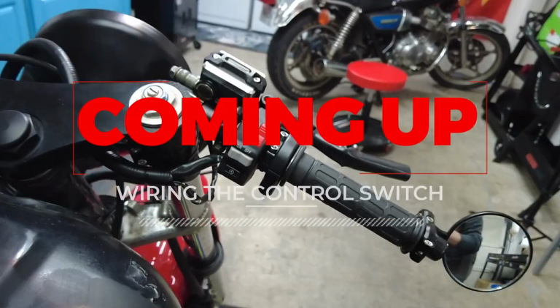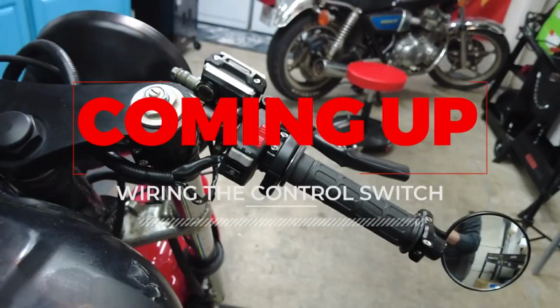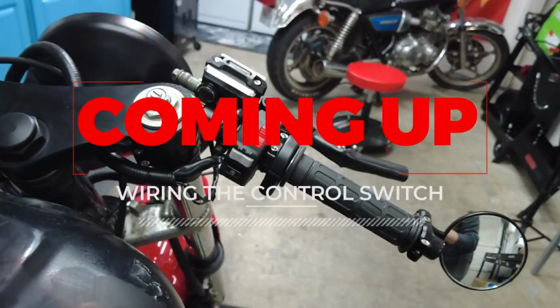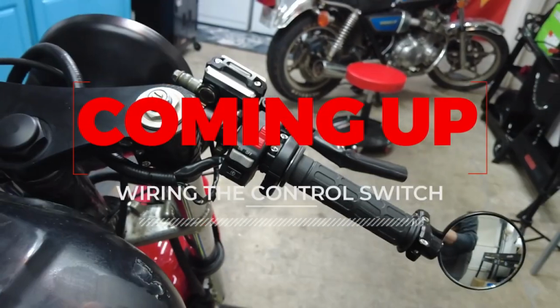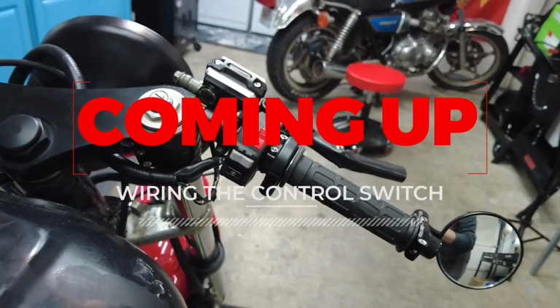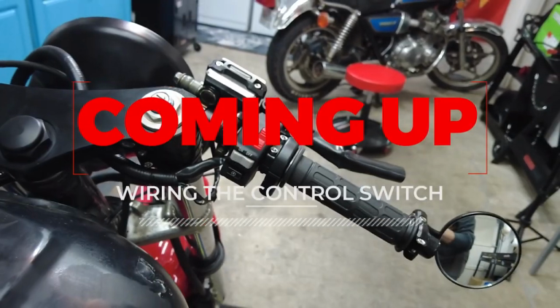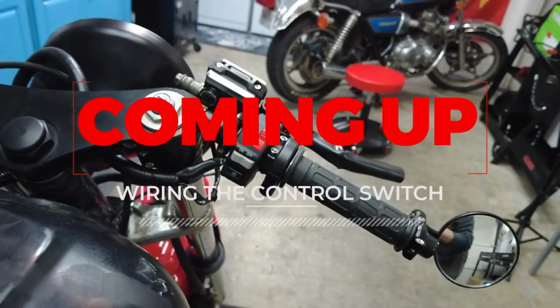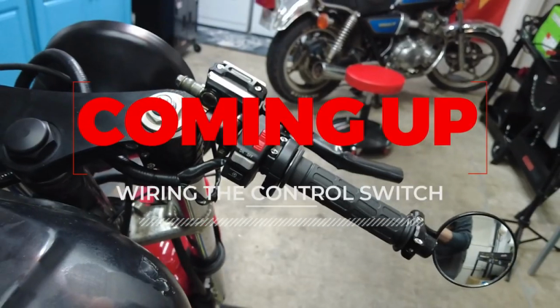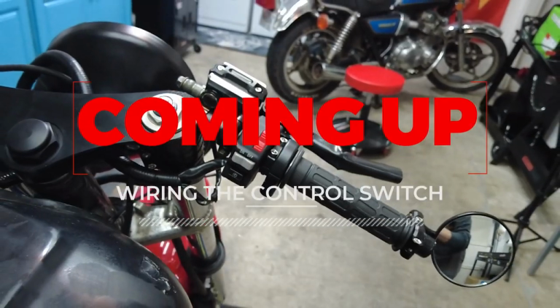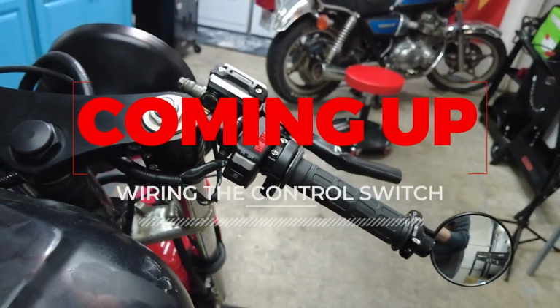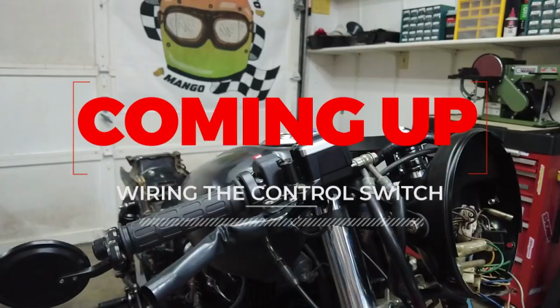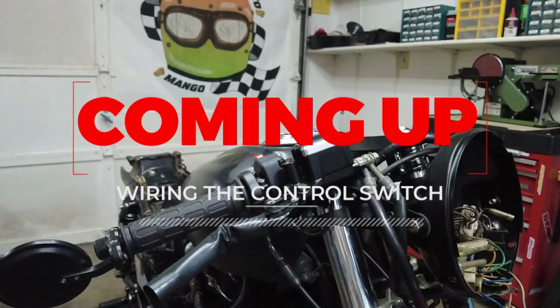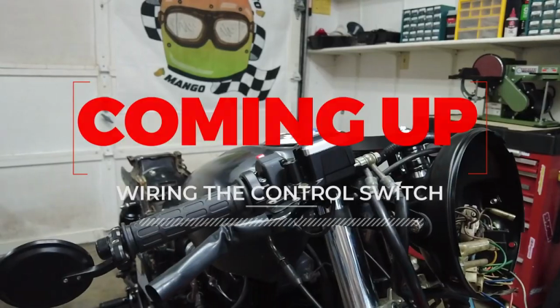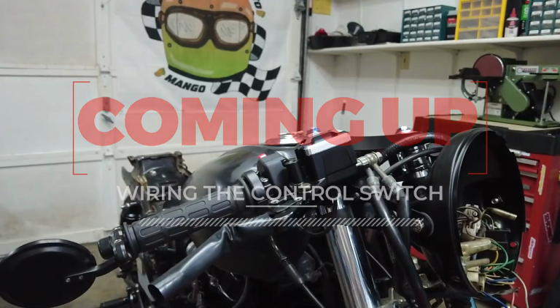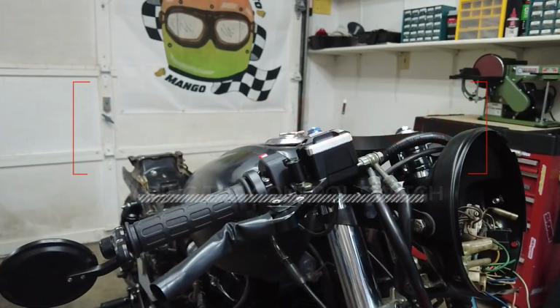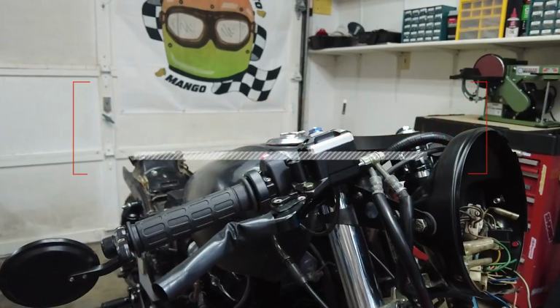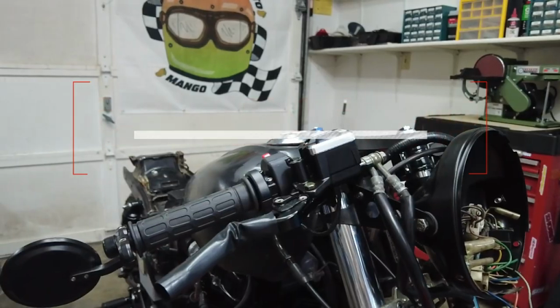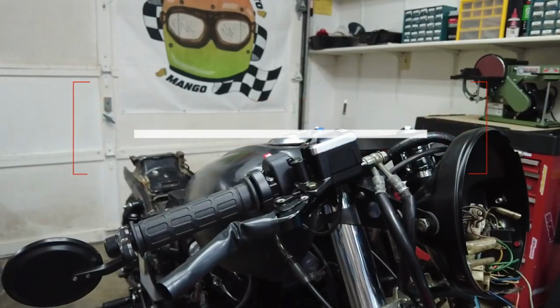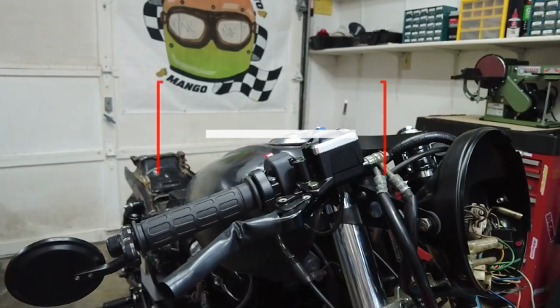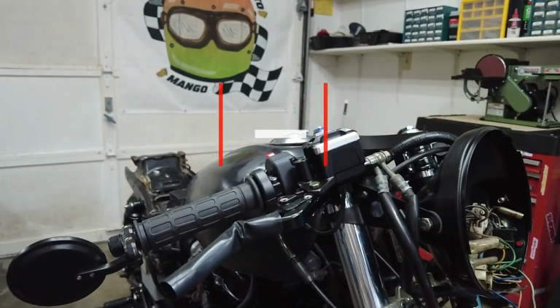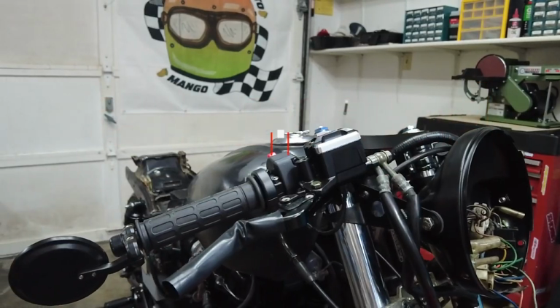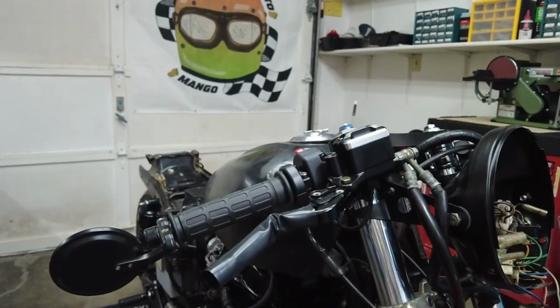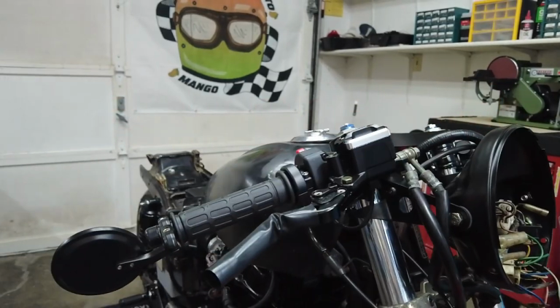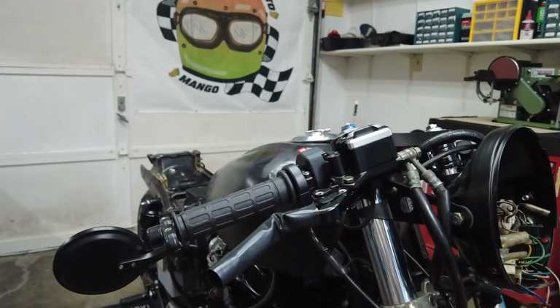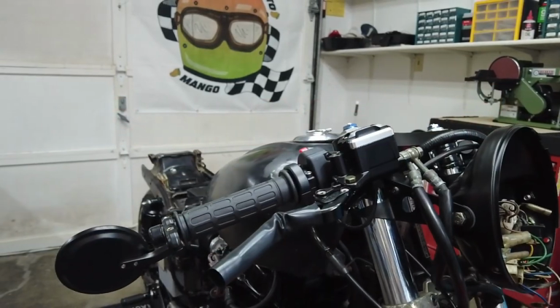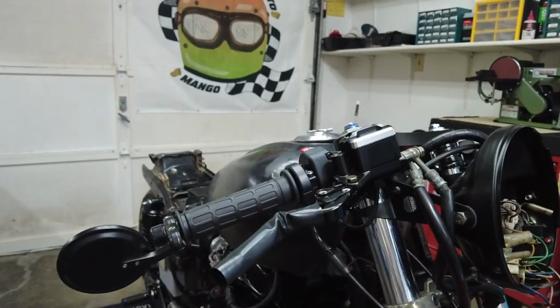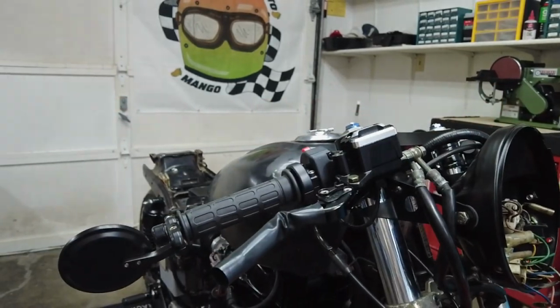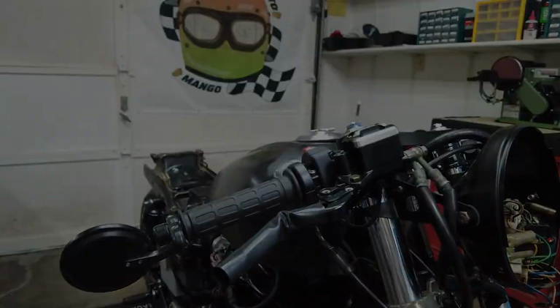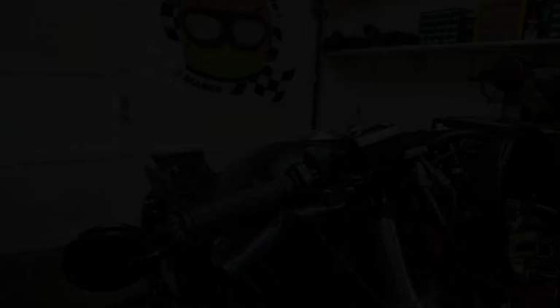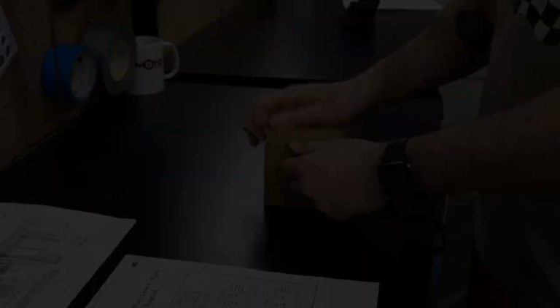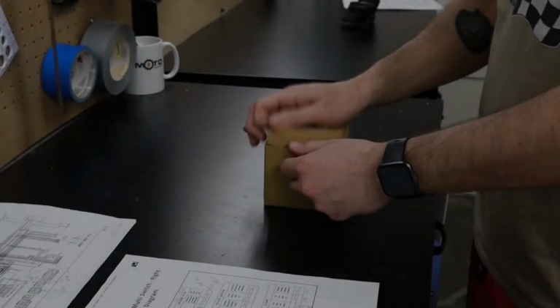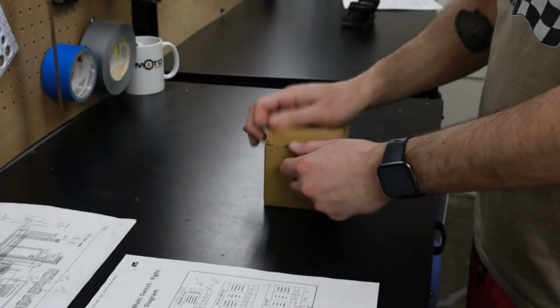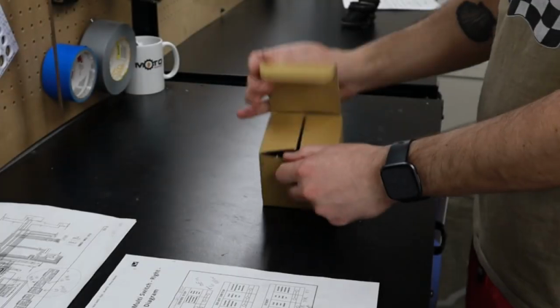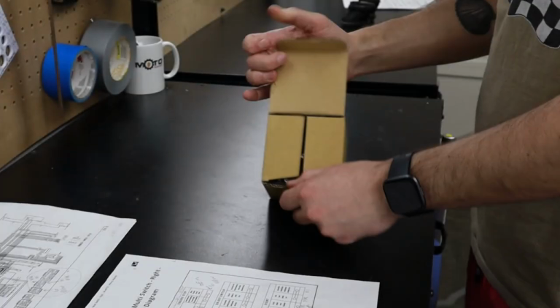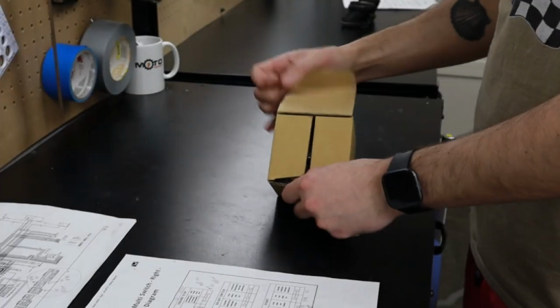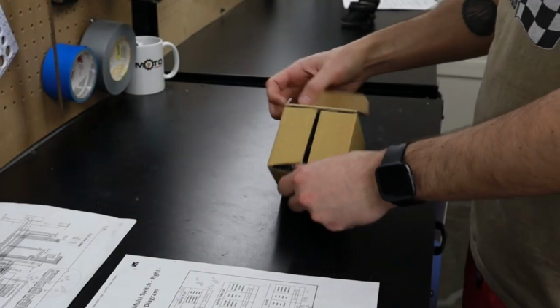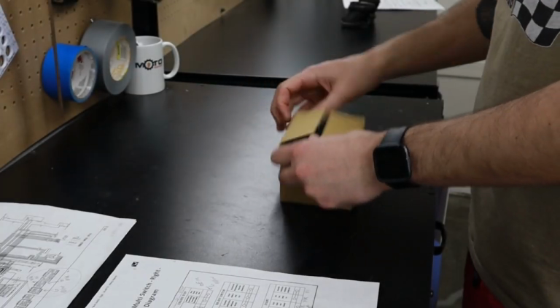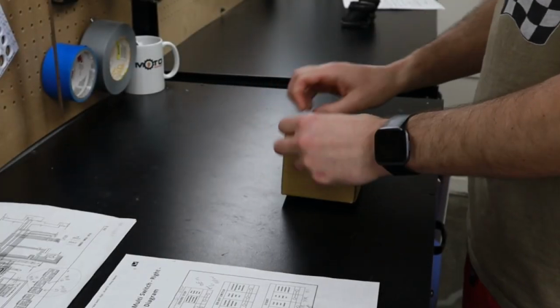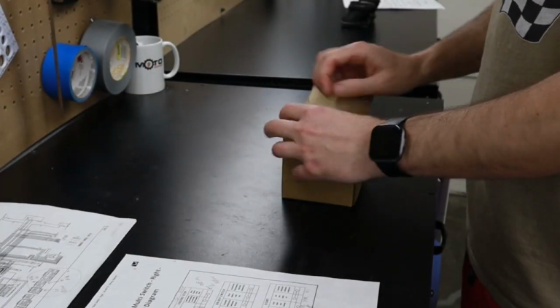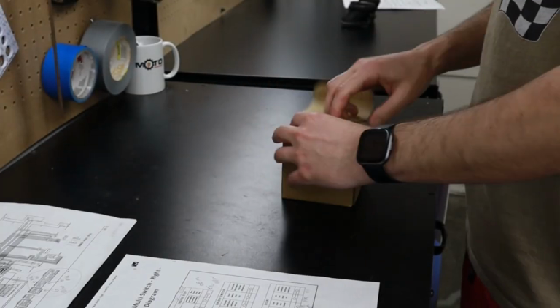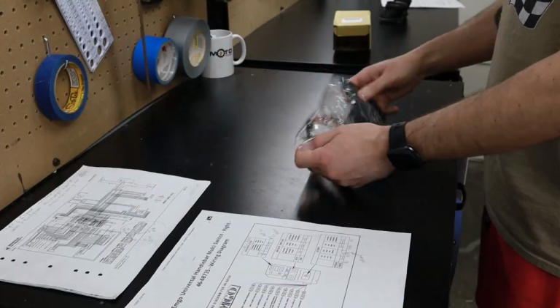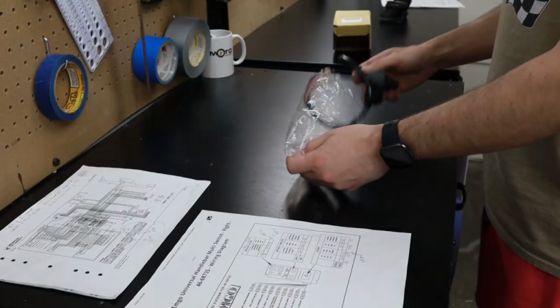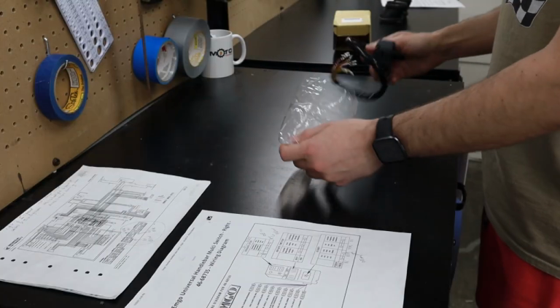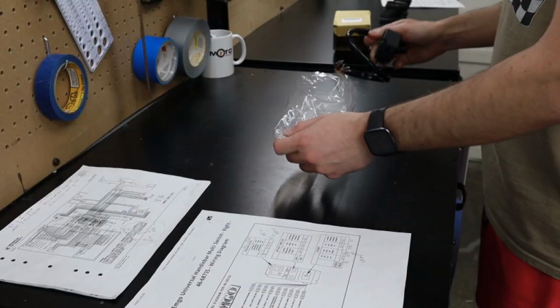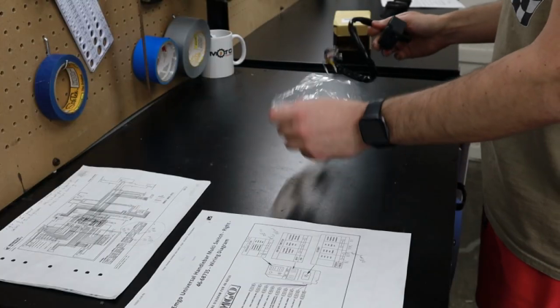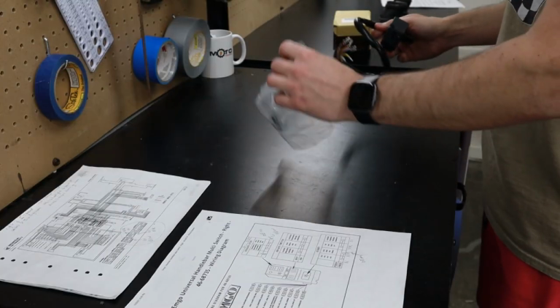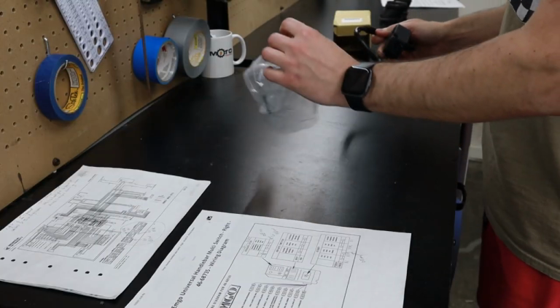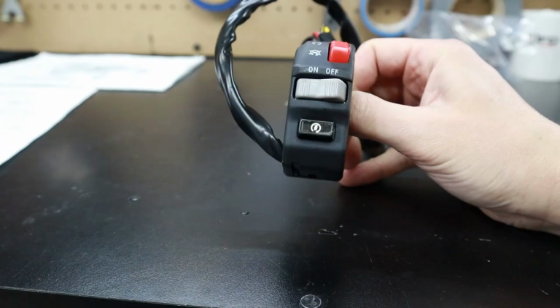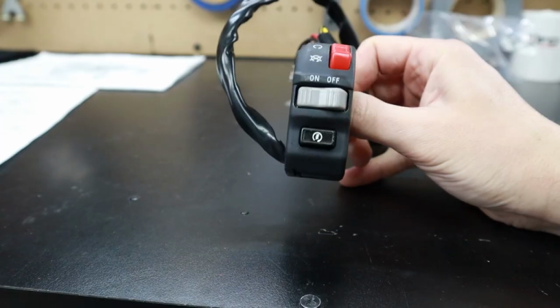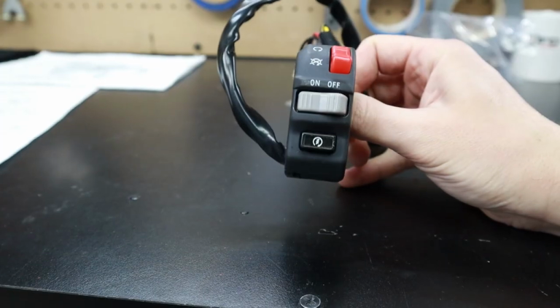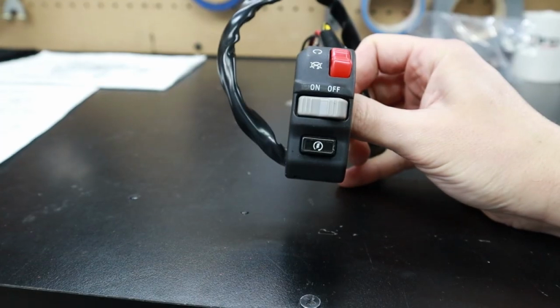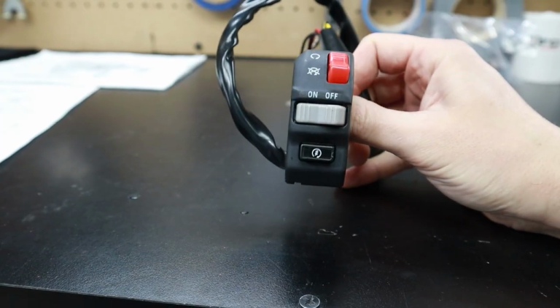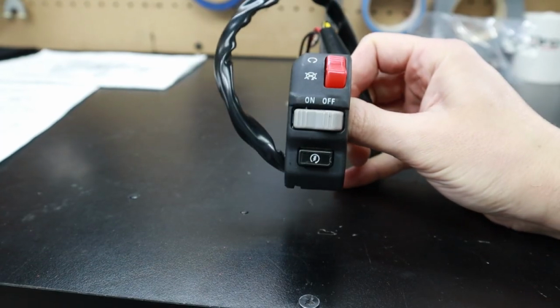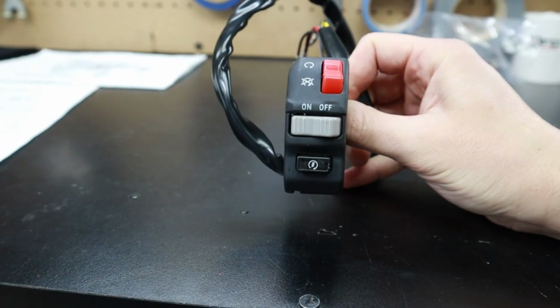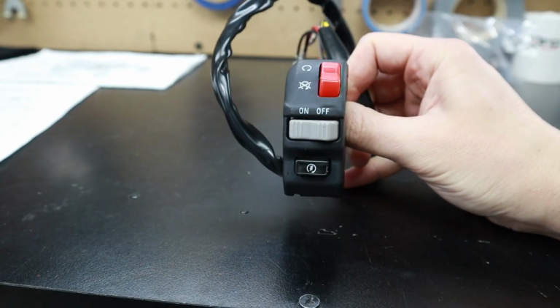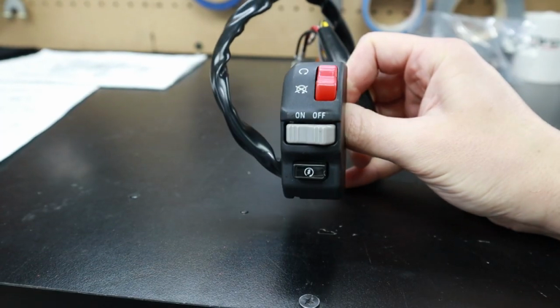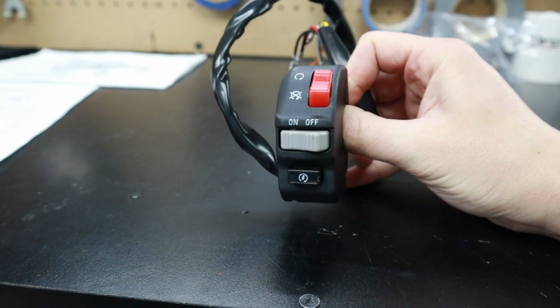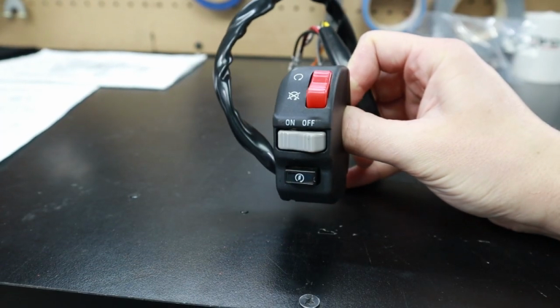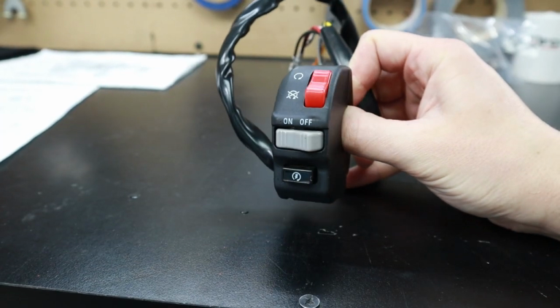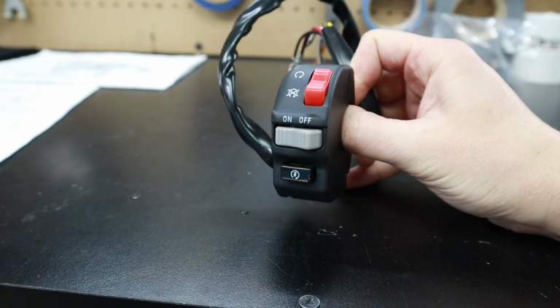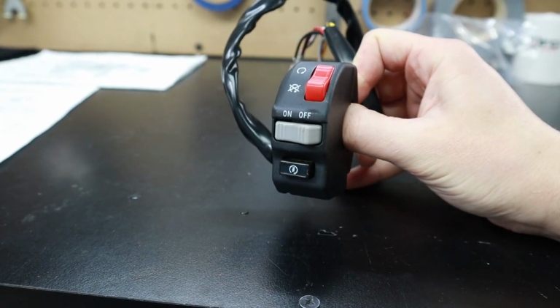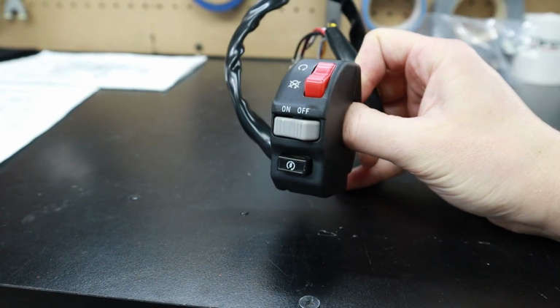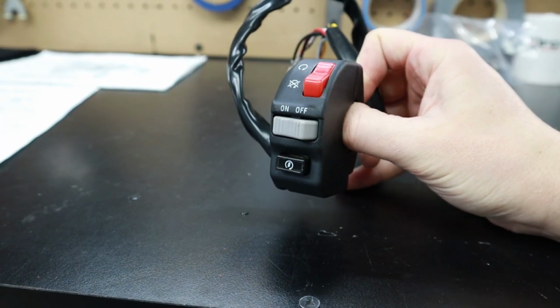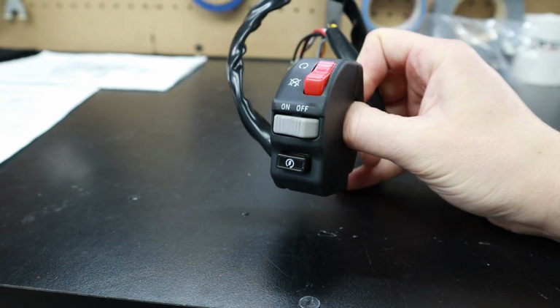I also finally have some sound clips of the exhaust, and I know I've been promising you guys that, so make sure you stay to the end of the video to hear how it sounds.